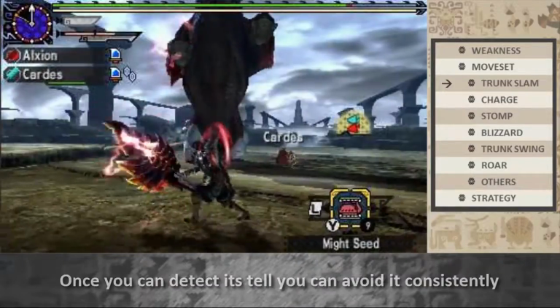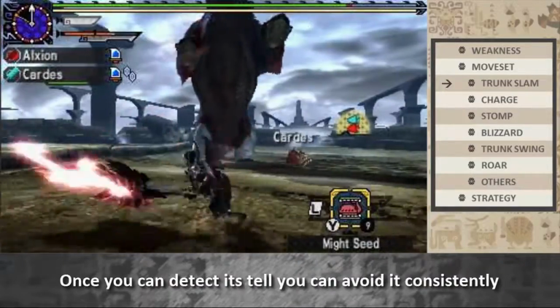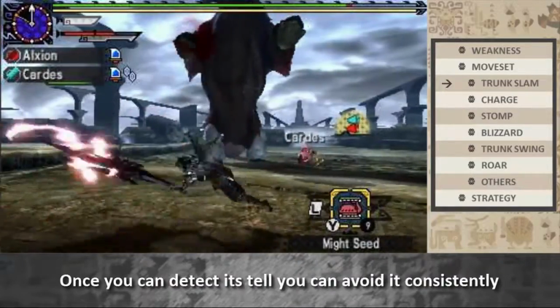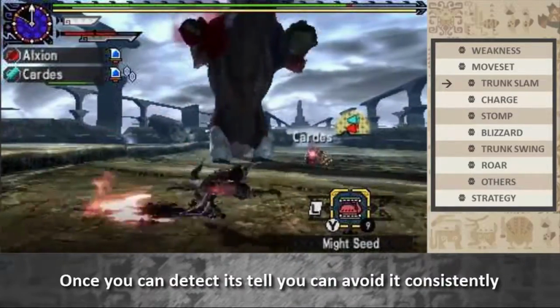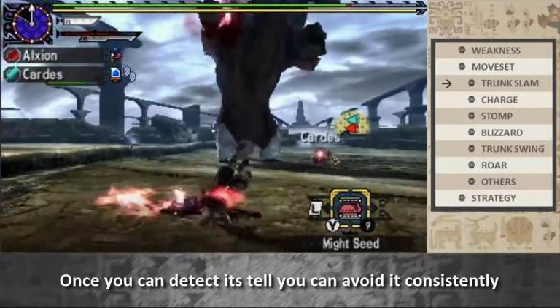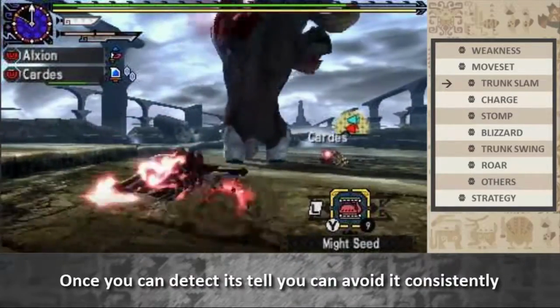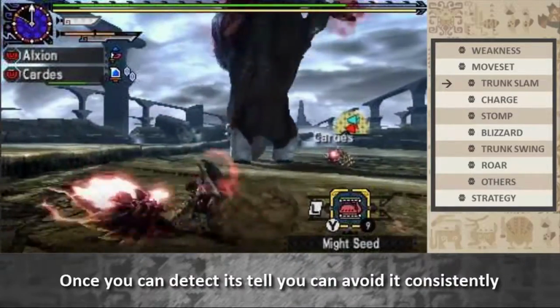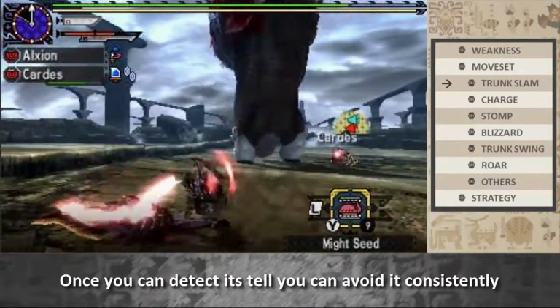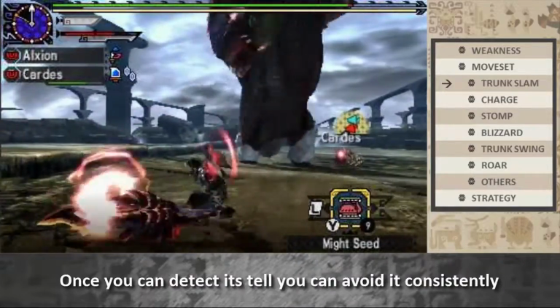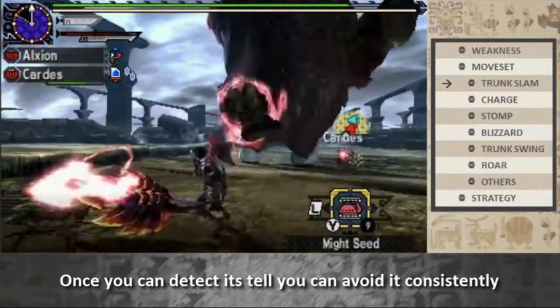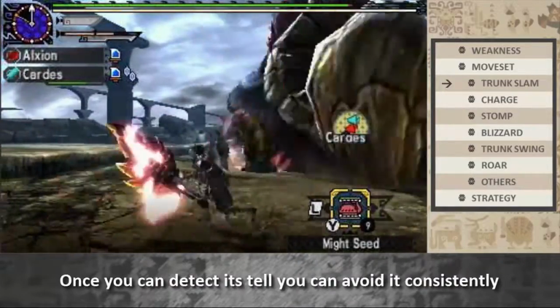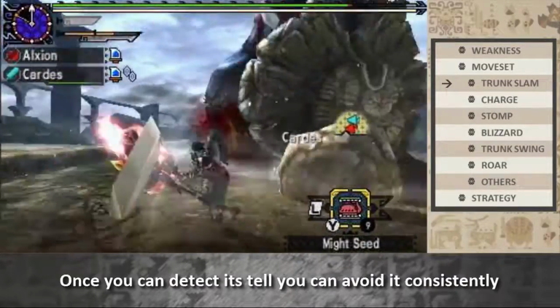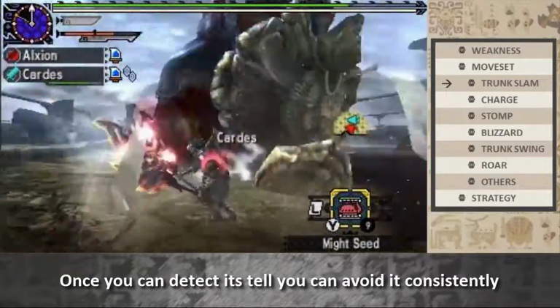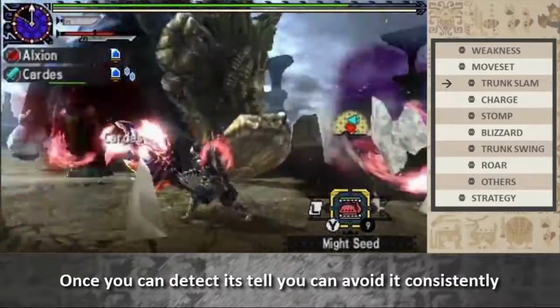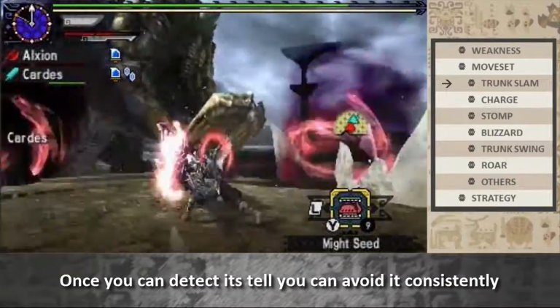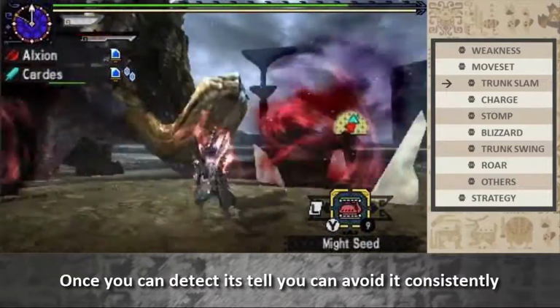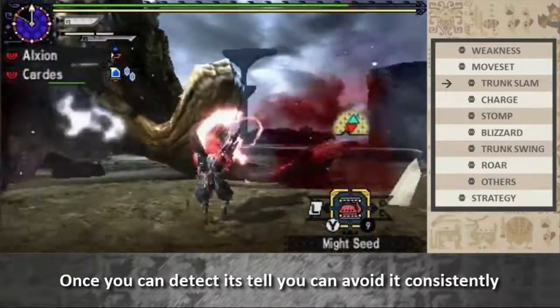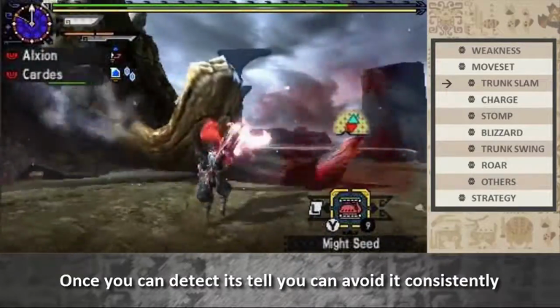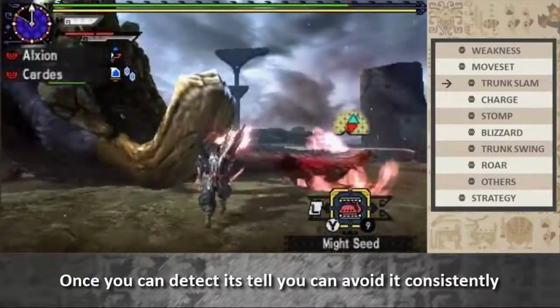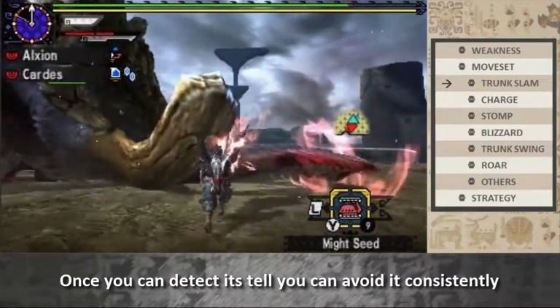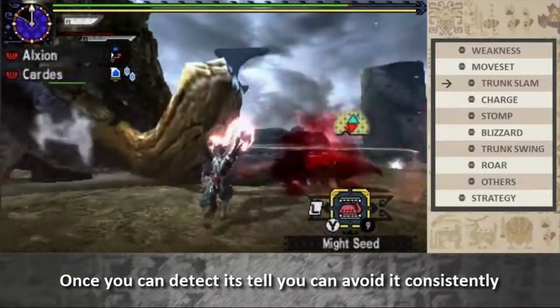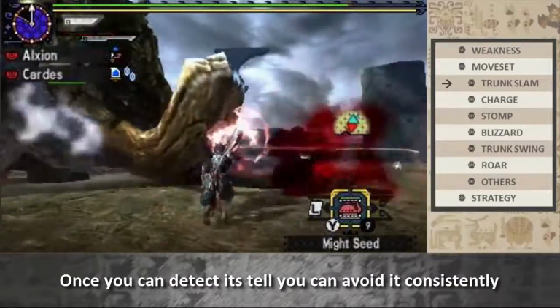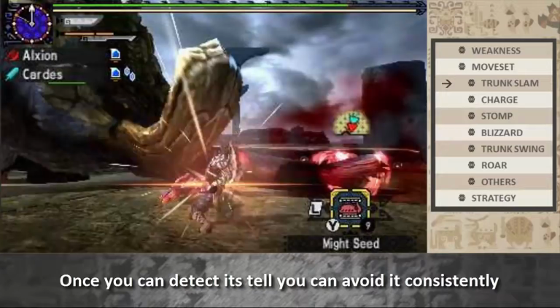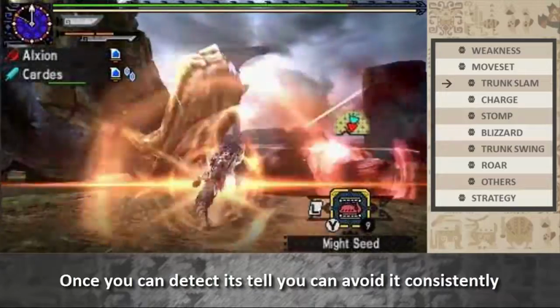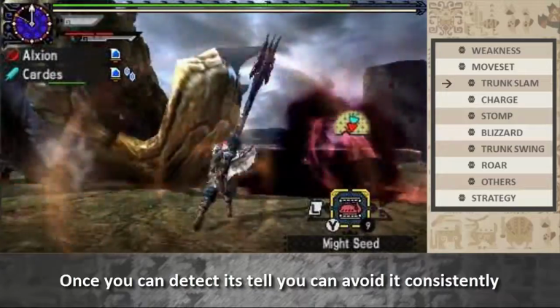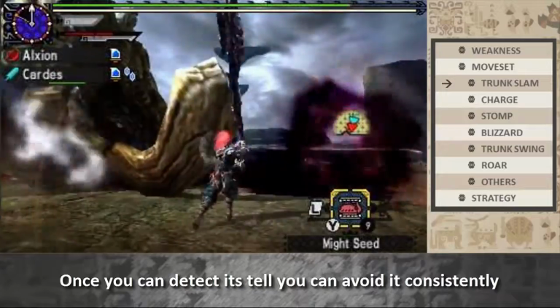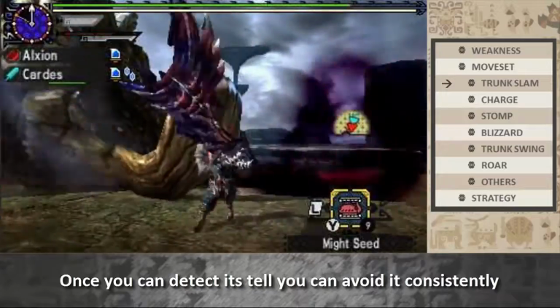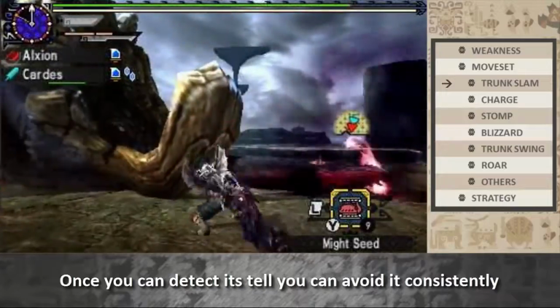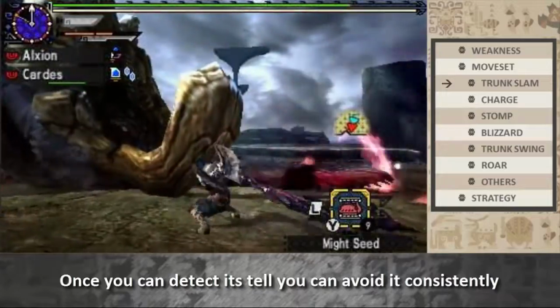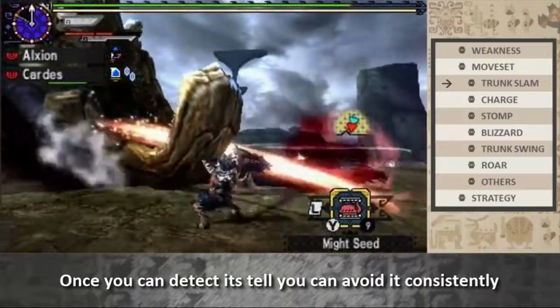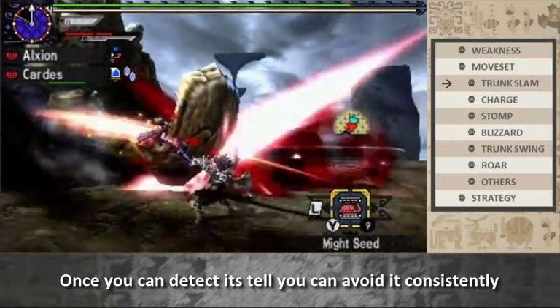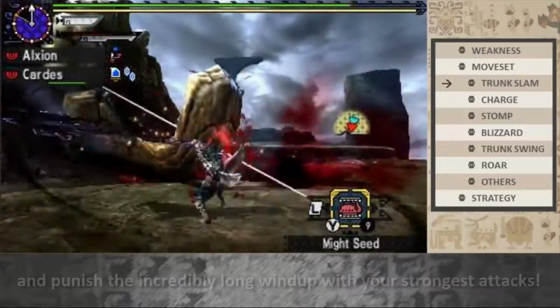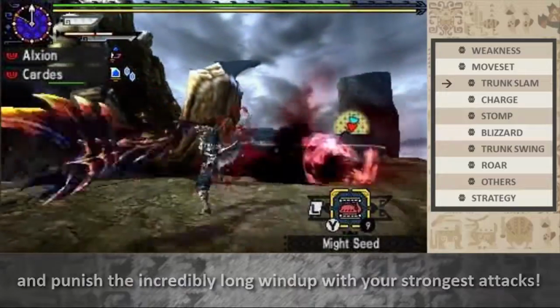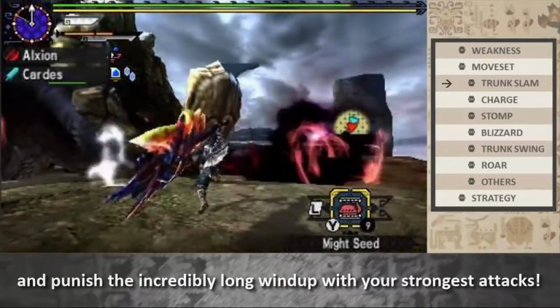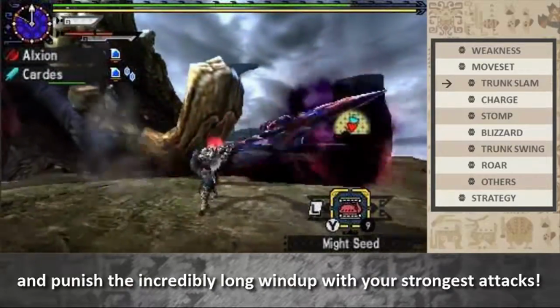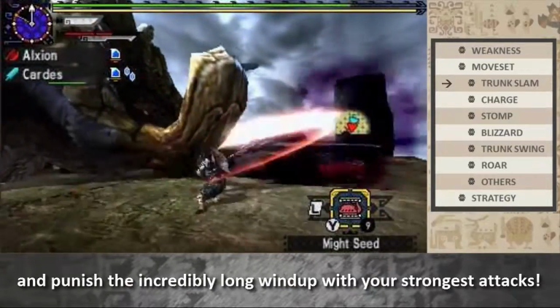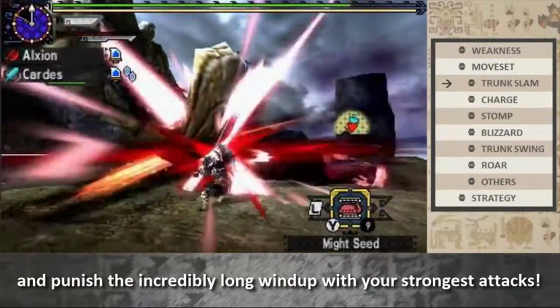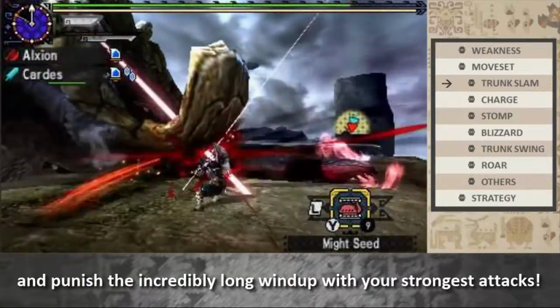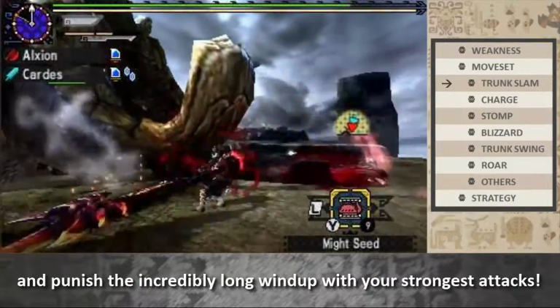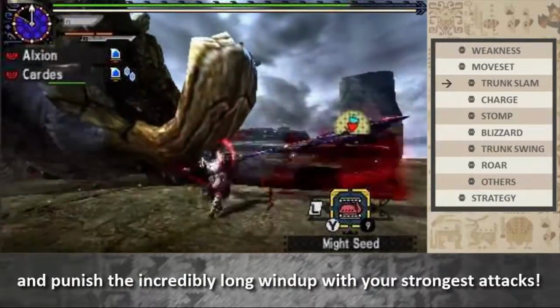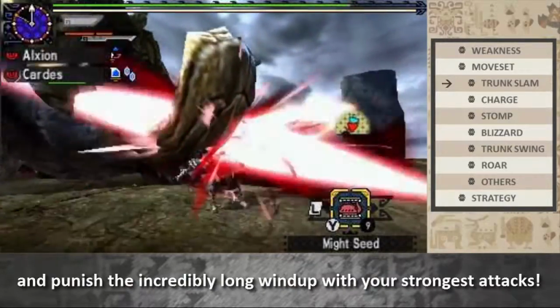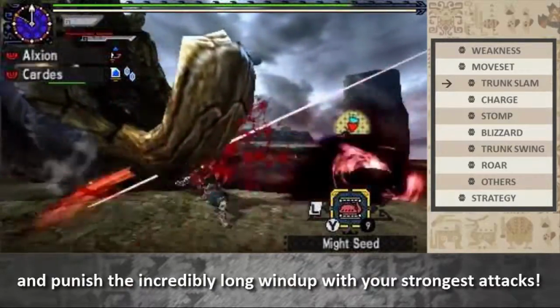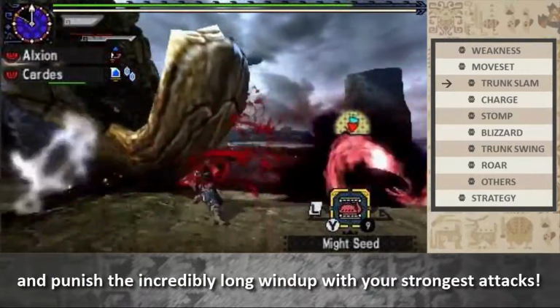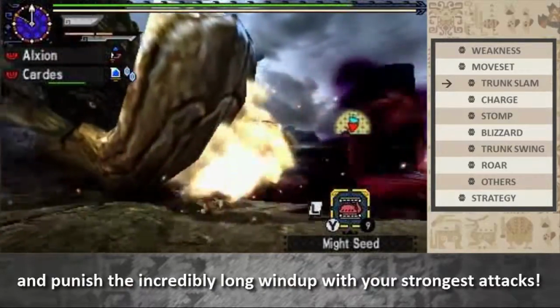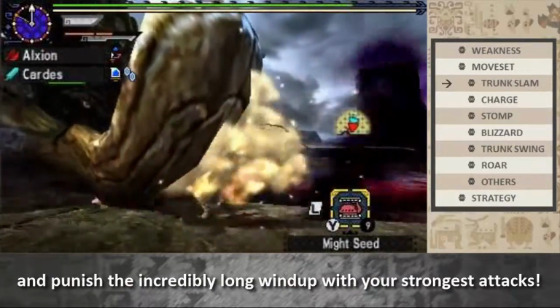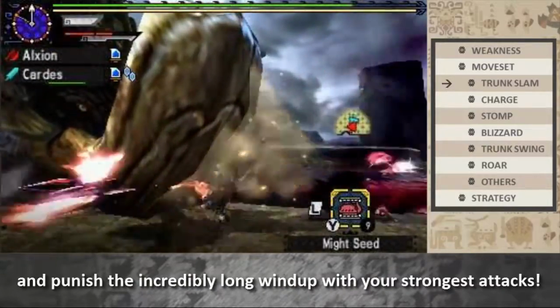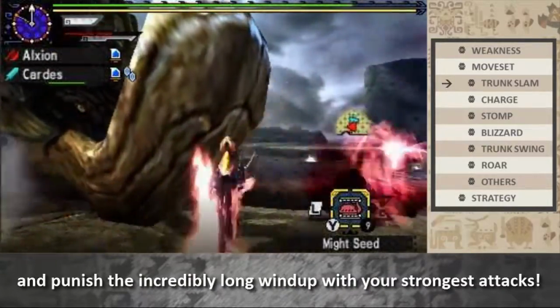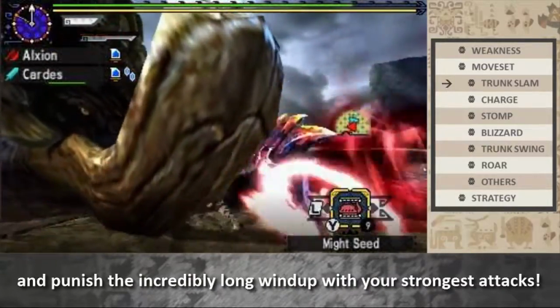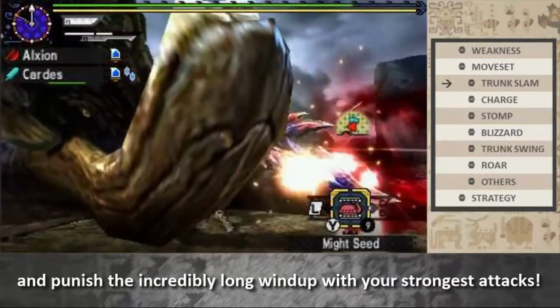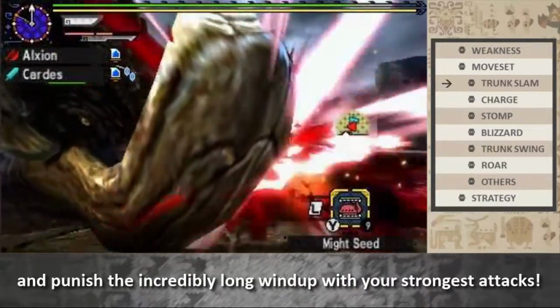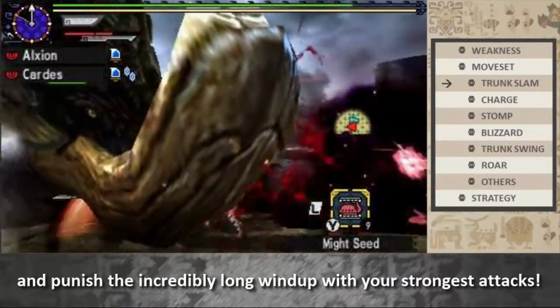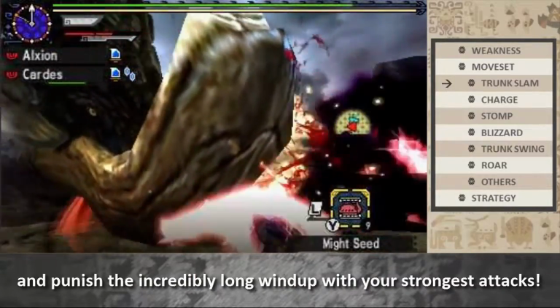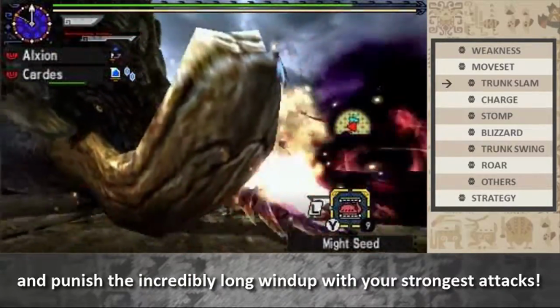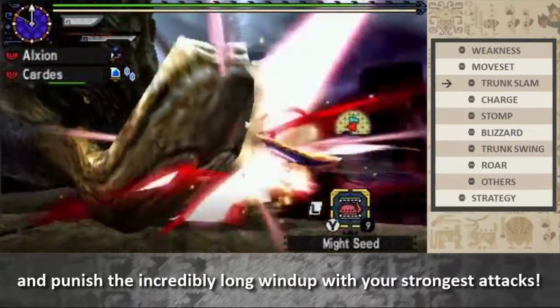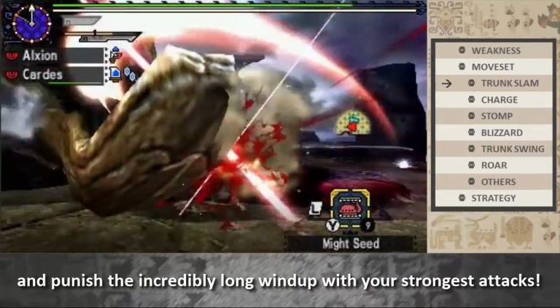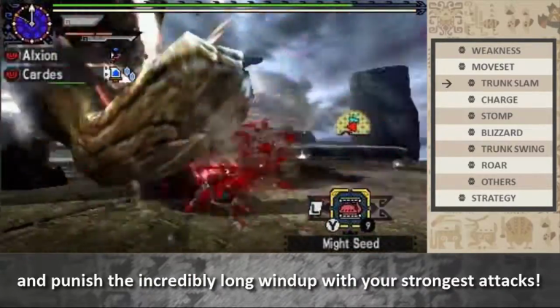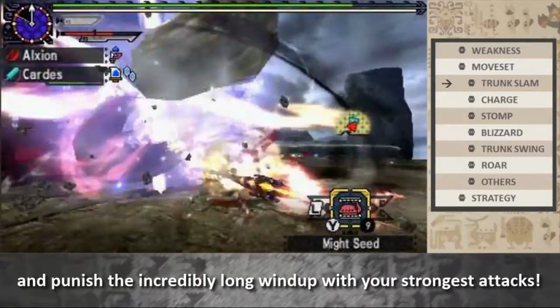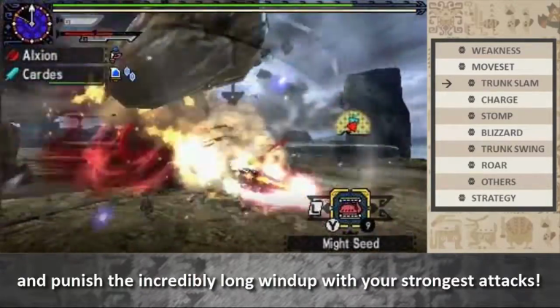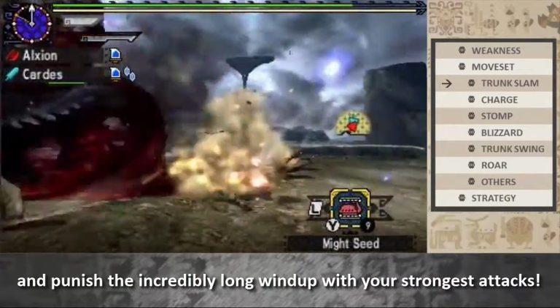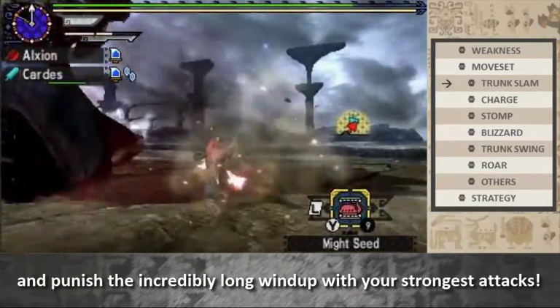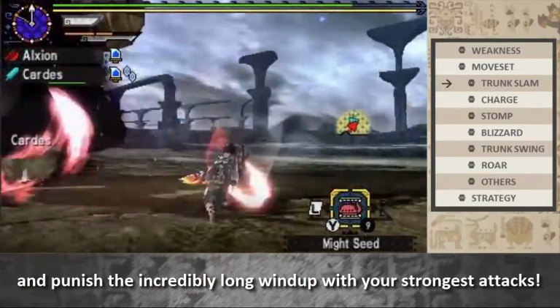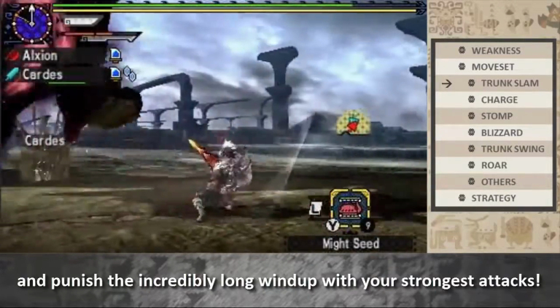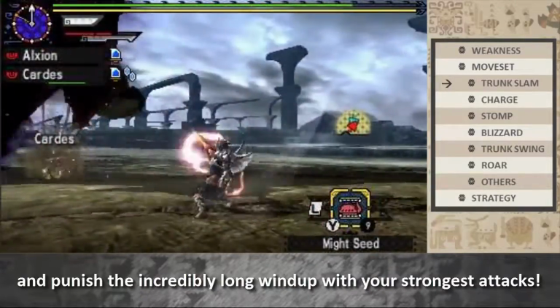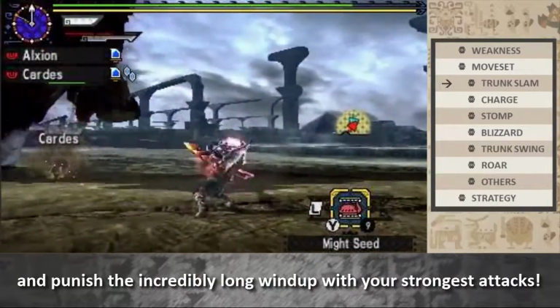Once you can detect its tell, you can avoid it consistently and punish the incredibly long recovery with your strongest attacks.